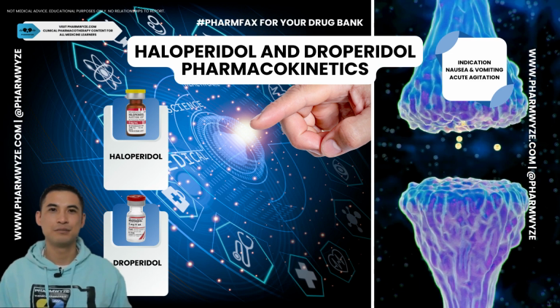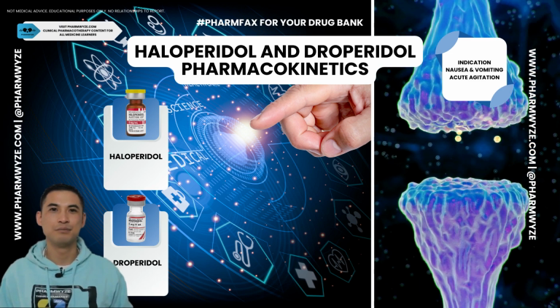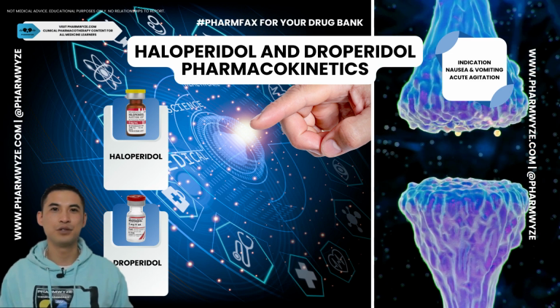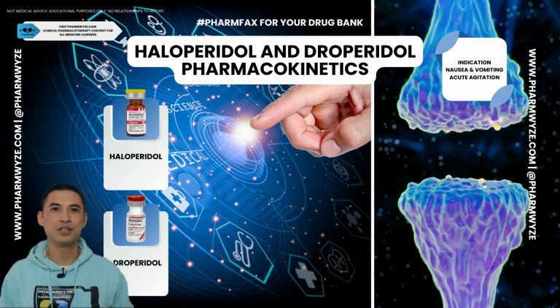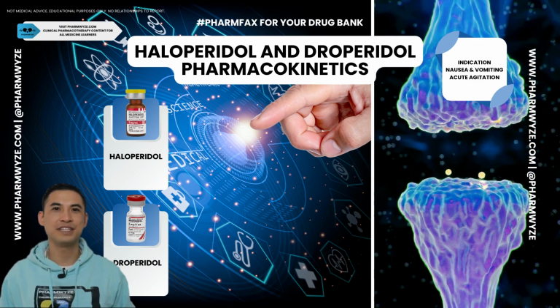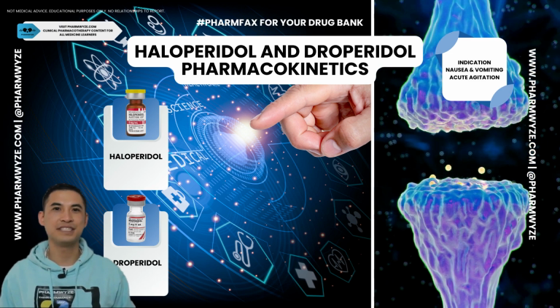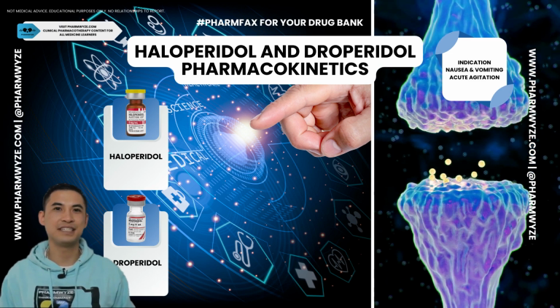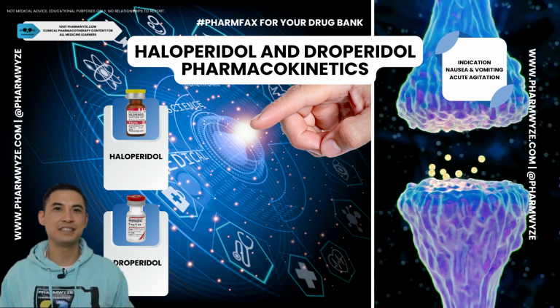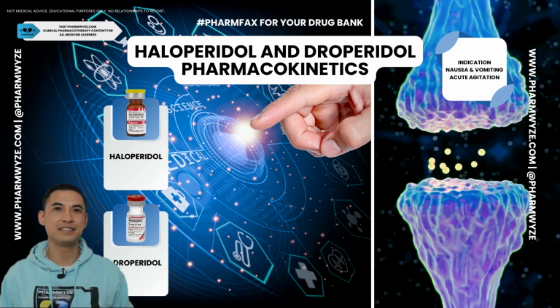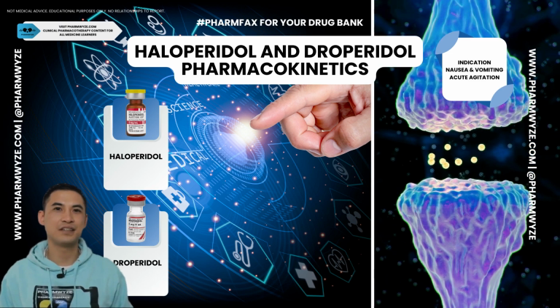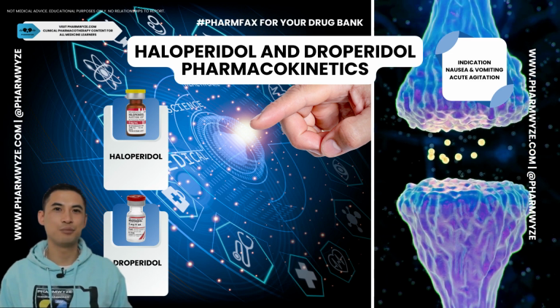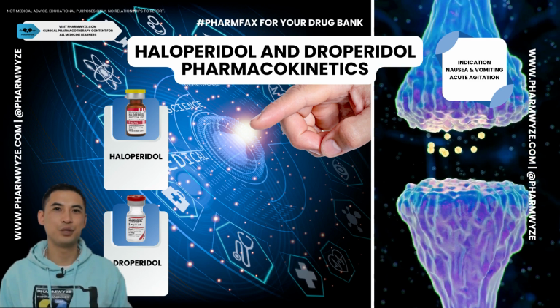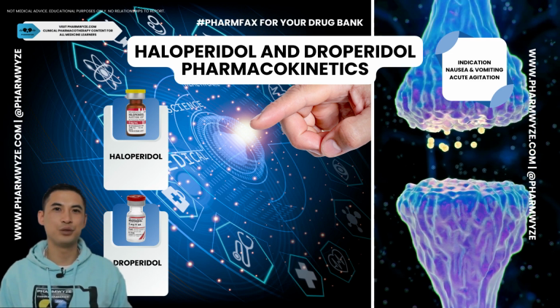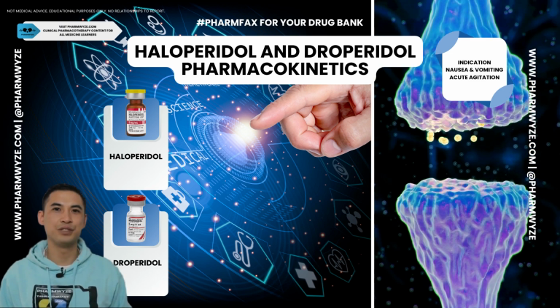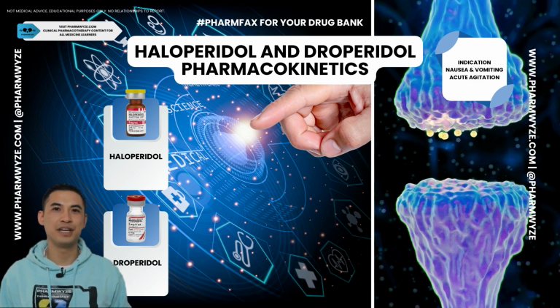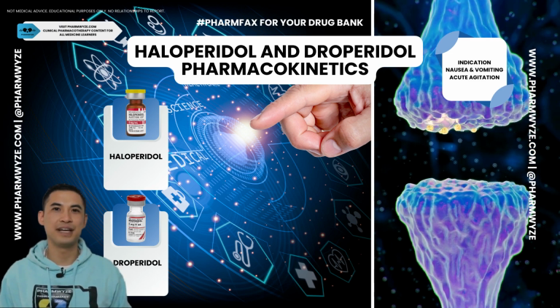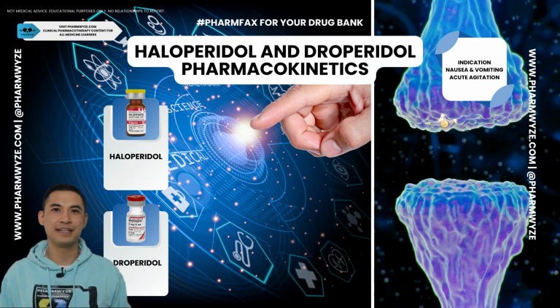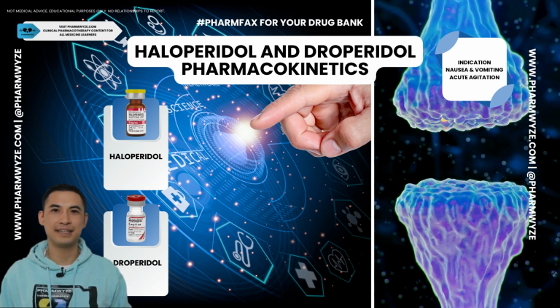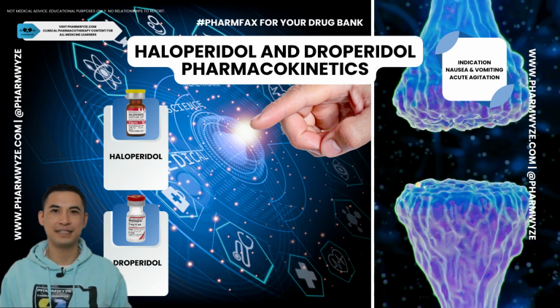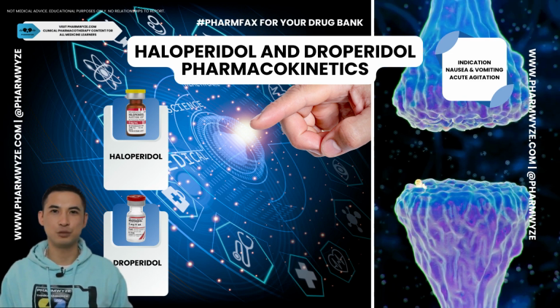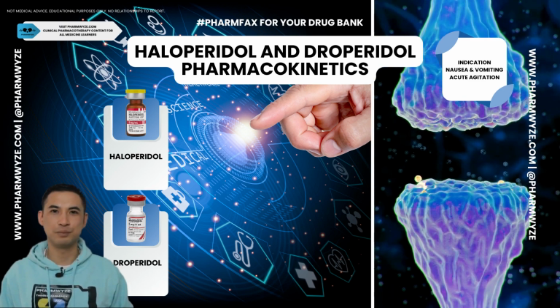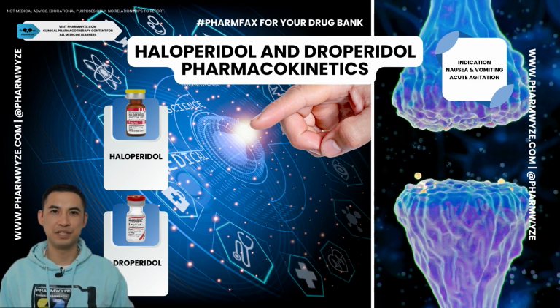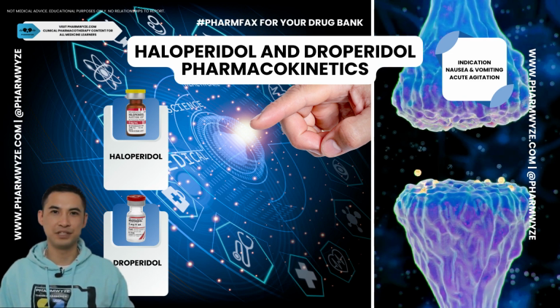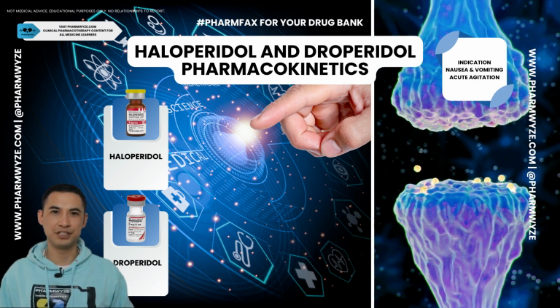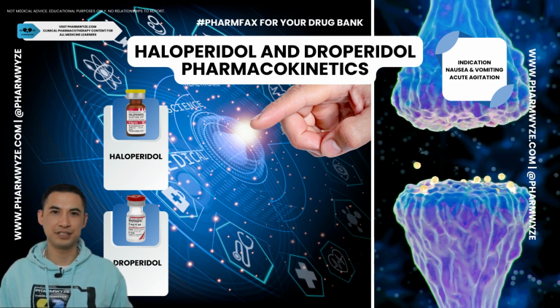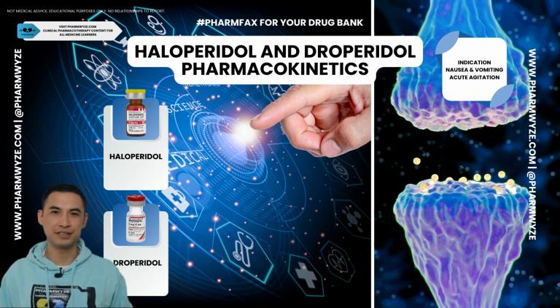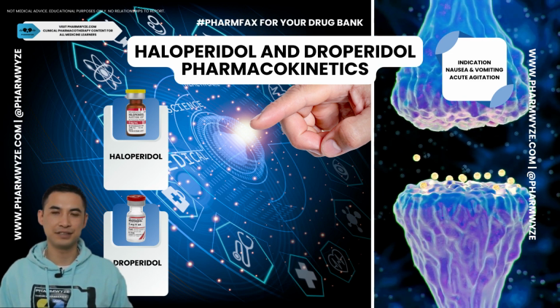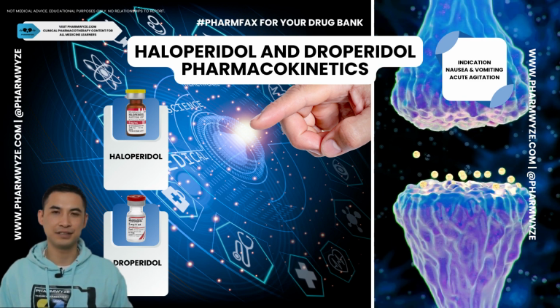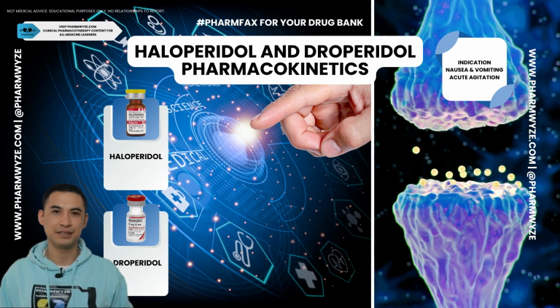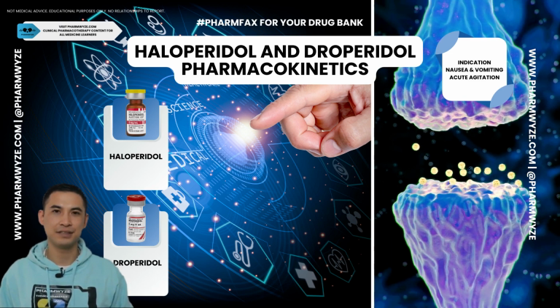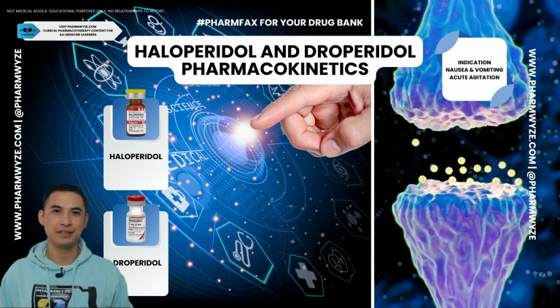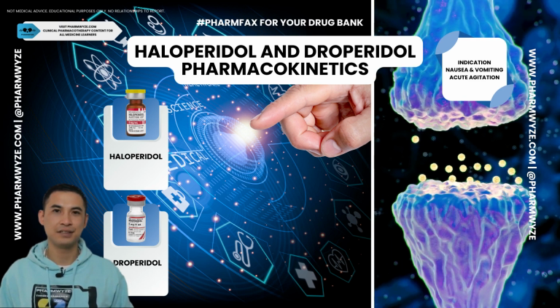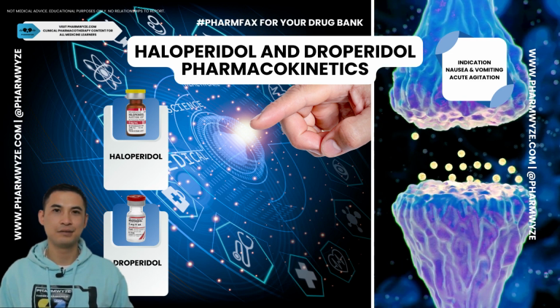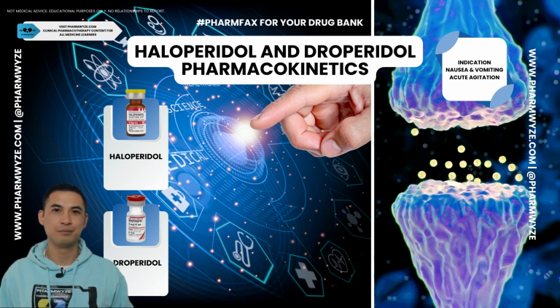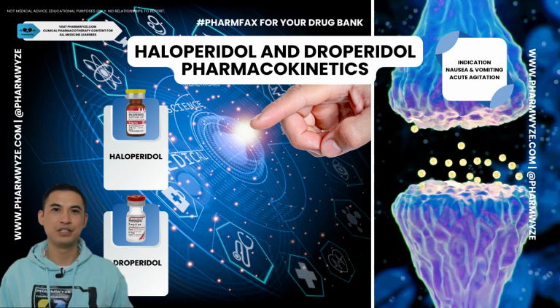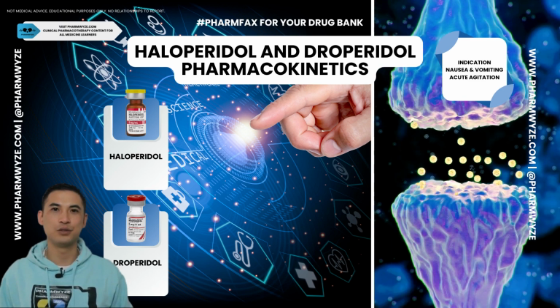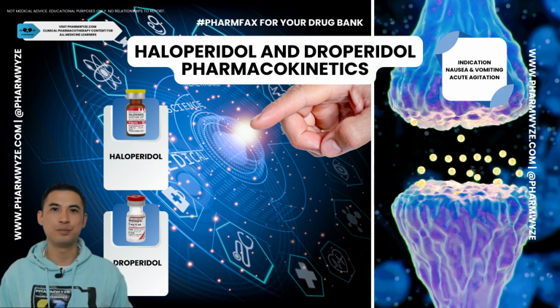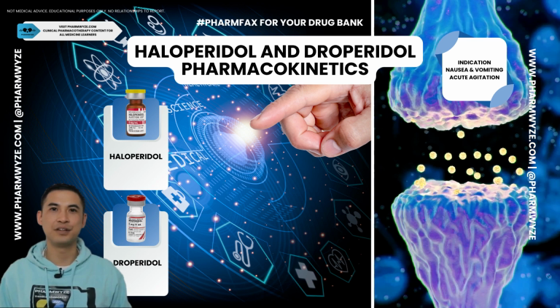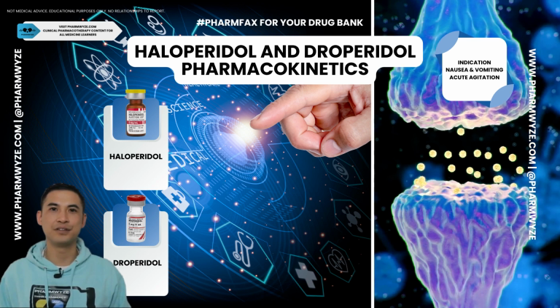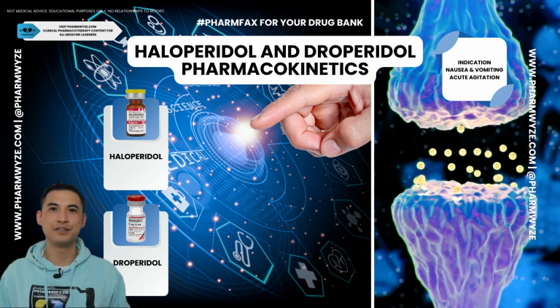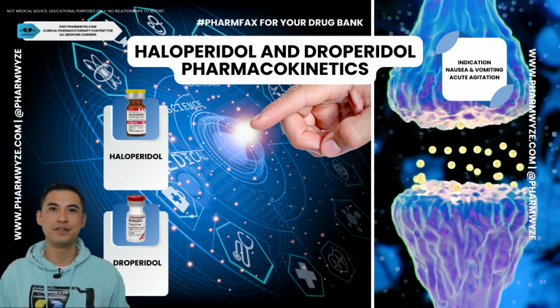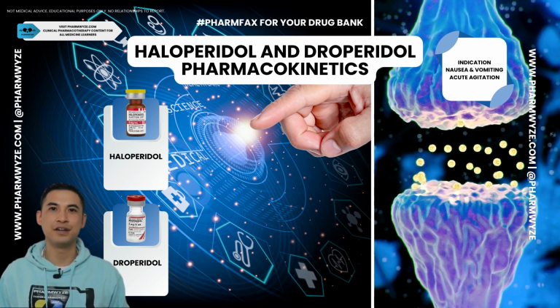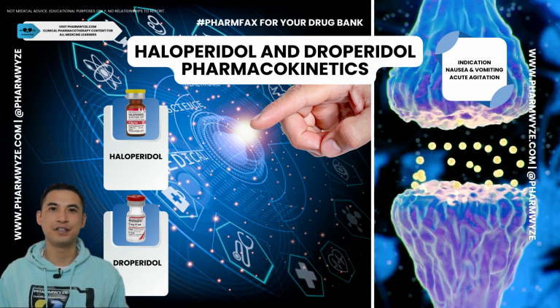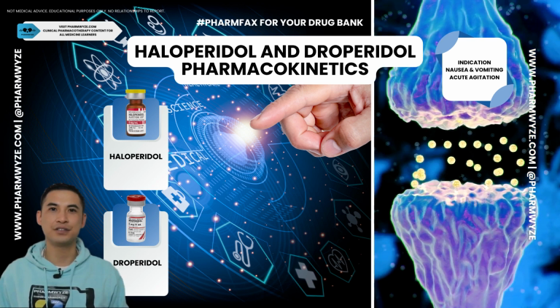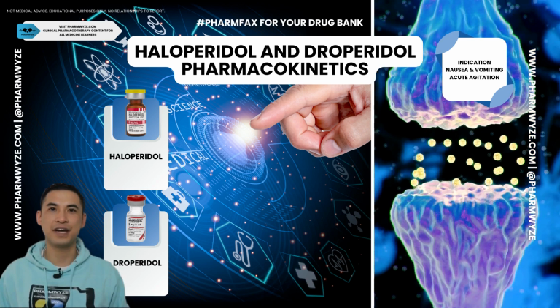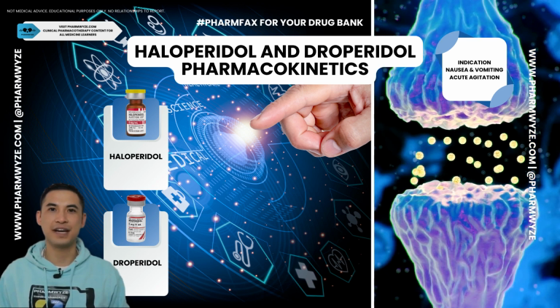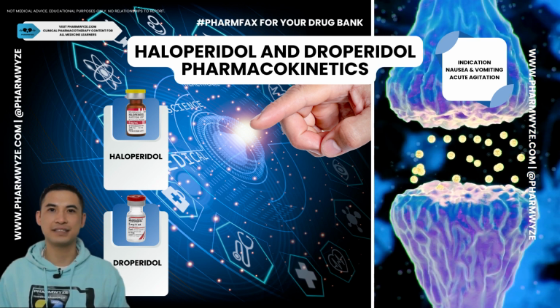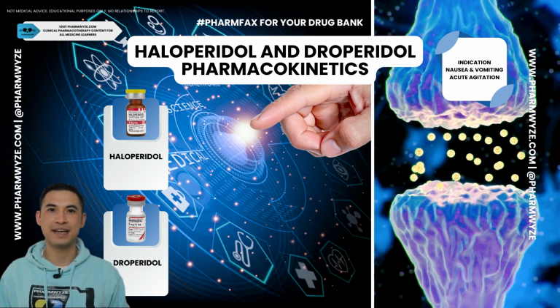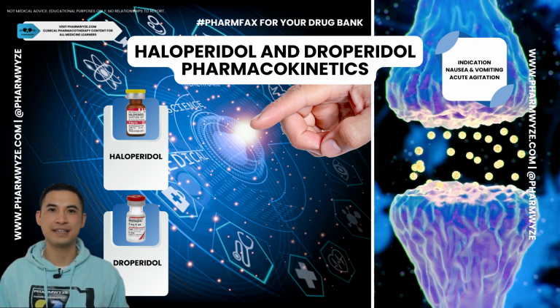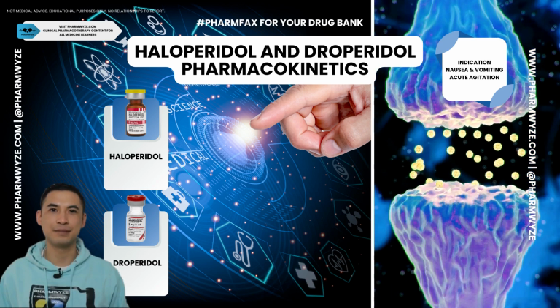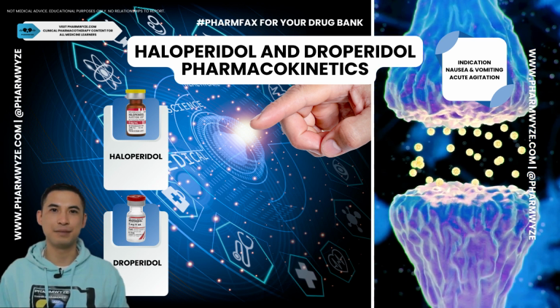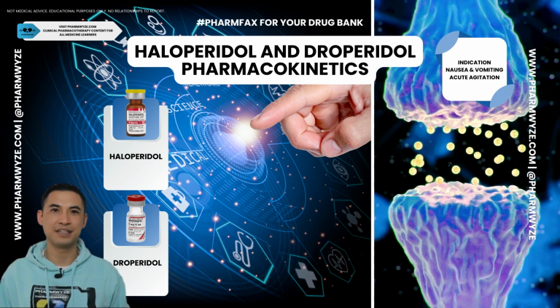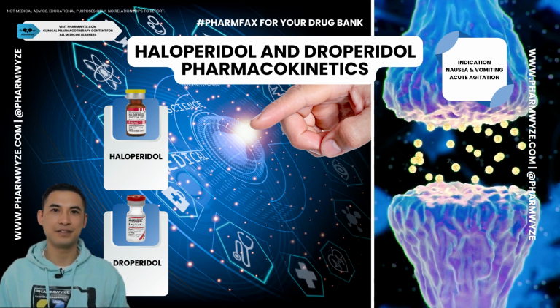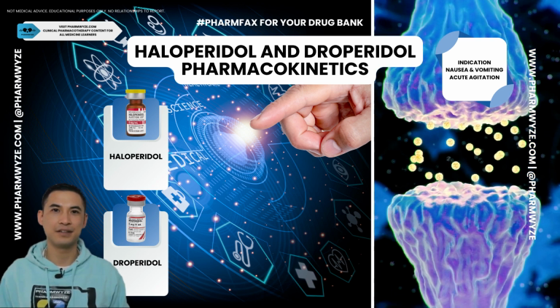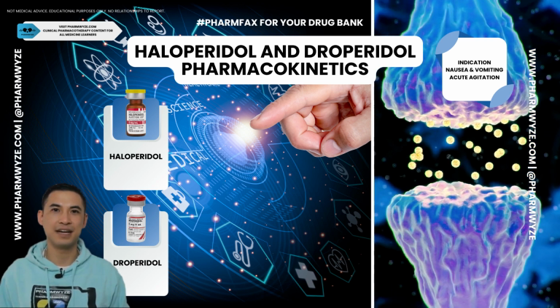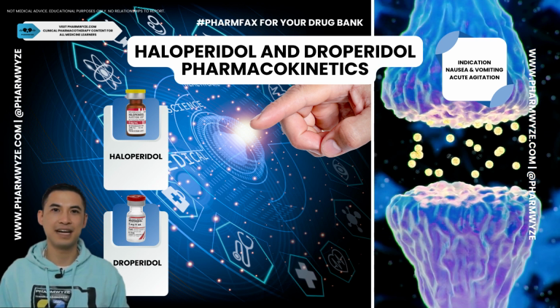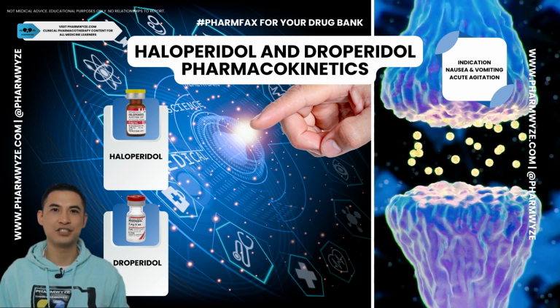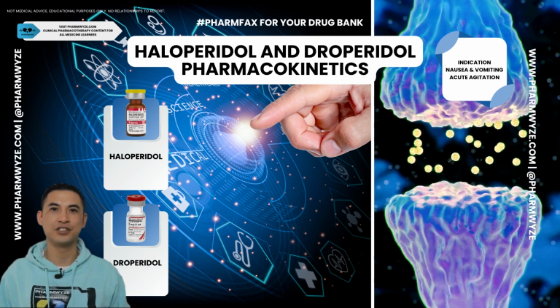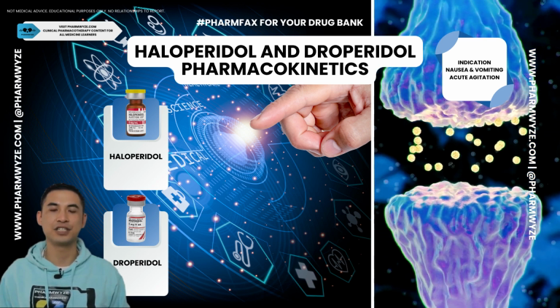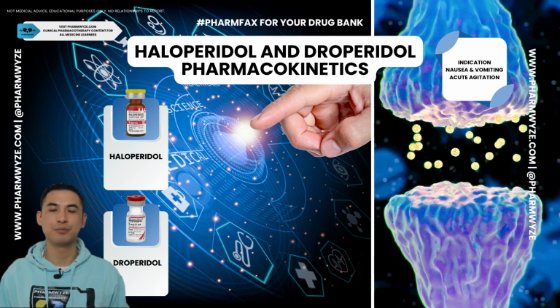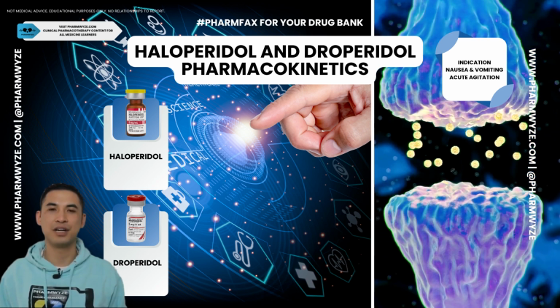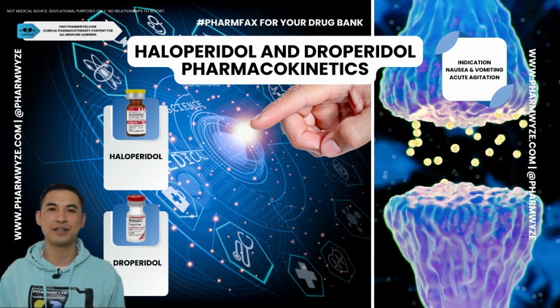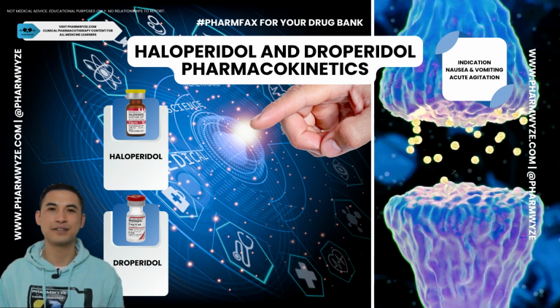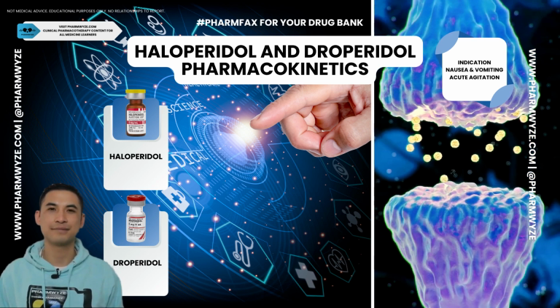Both of these agents are potent antidopaminergics, but droperidol also acts as a minor adrenergic blocker.